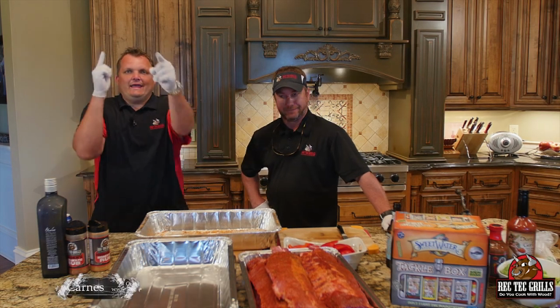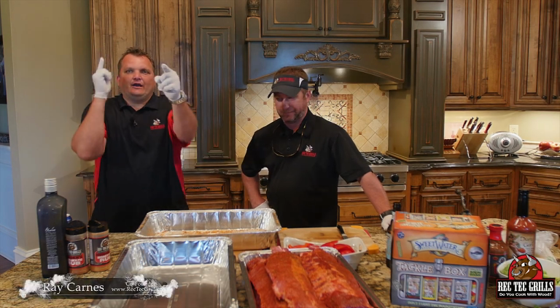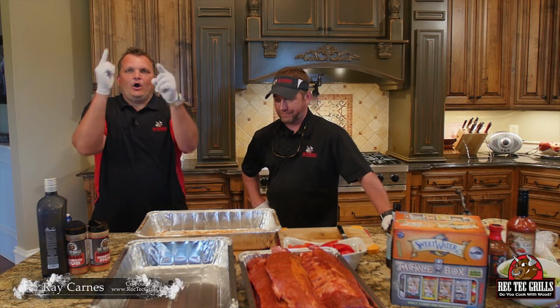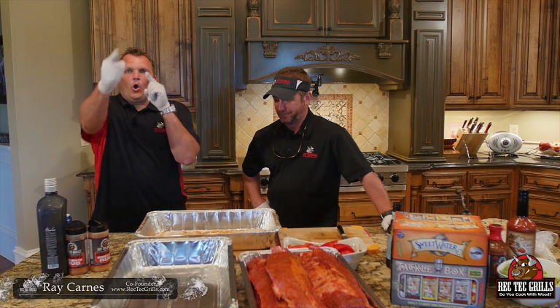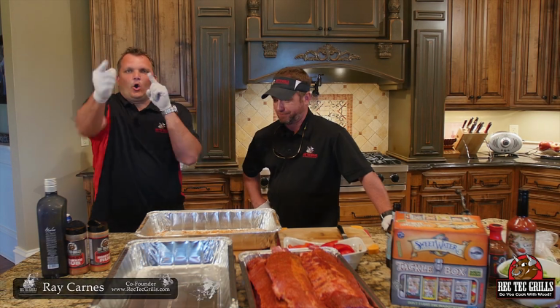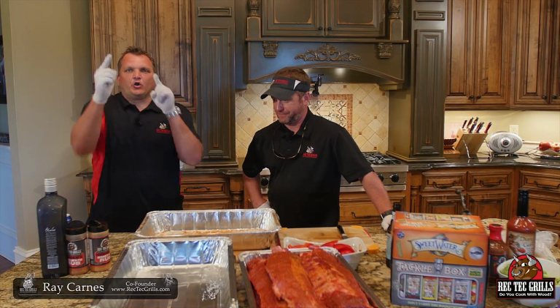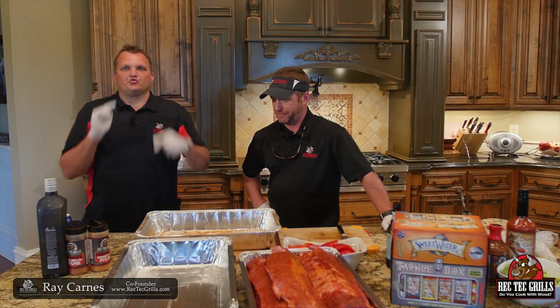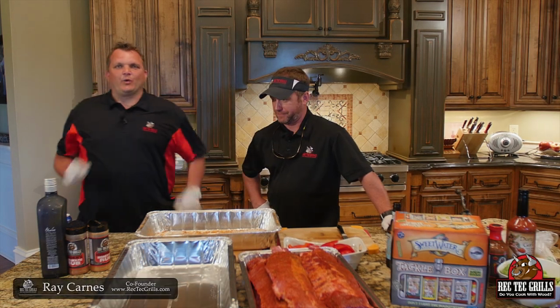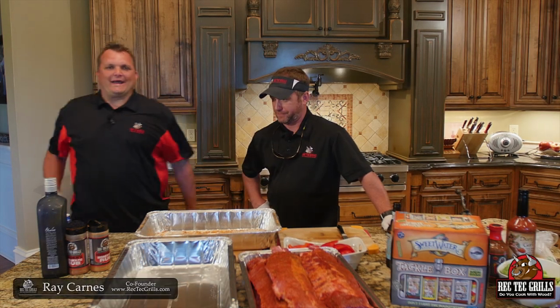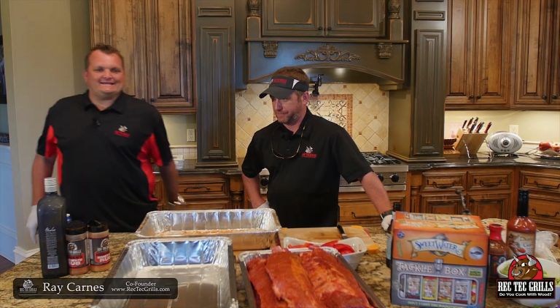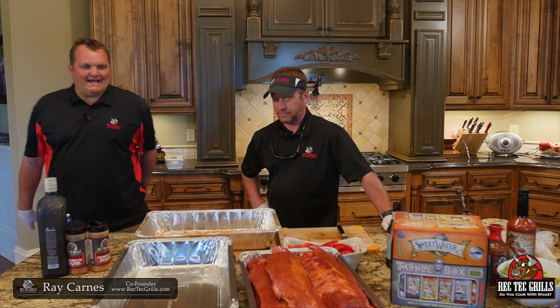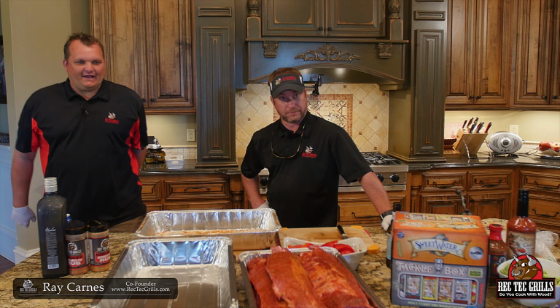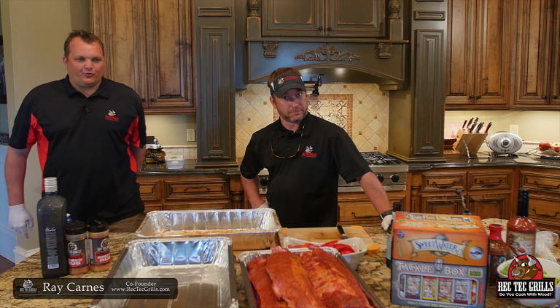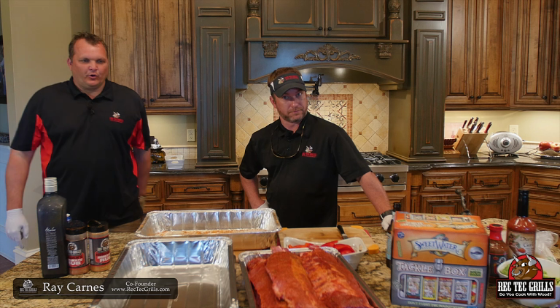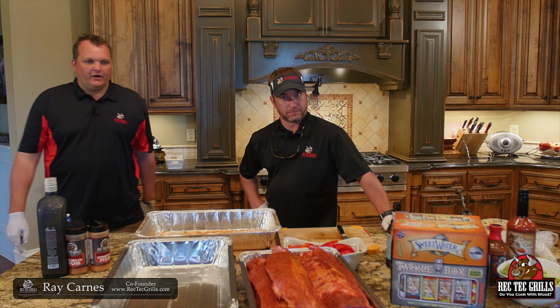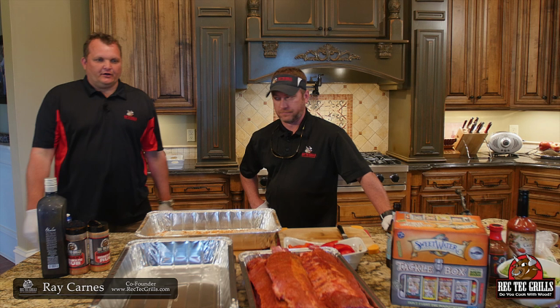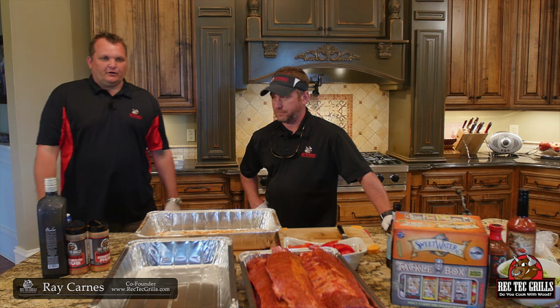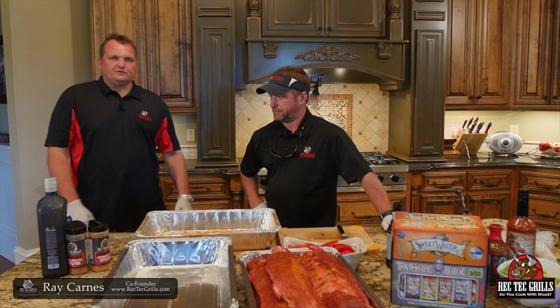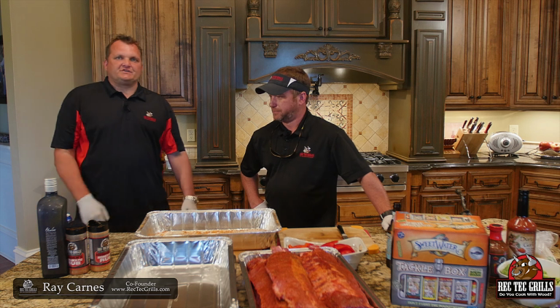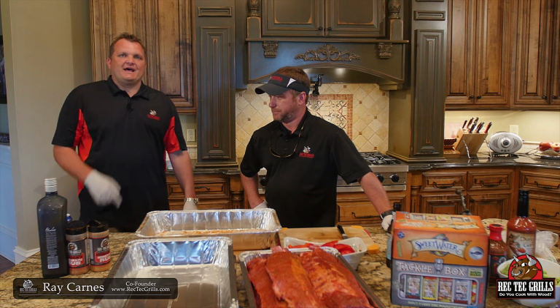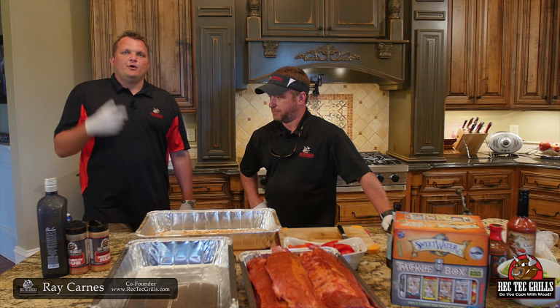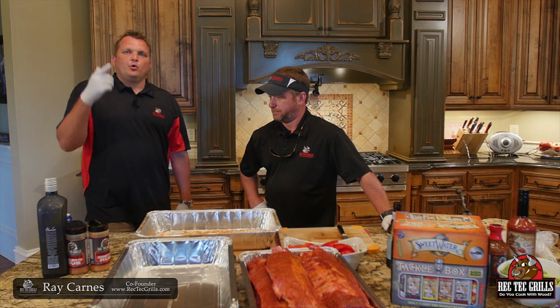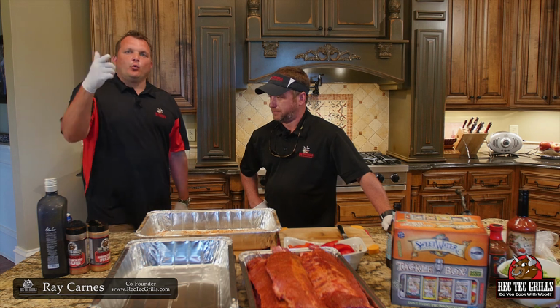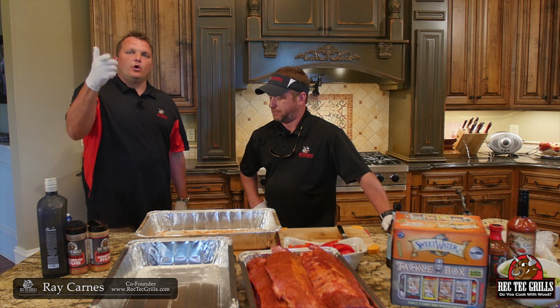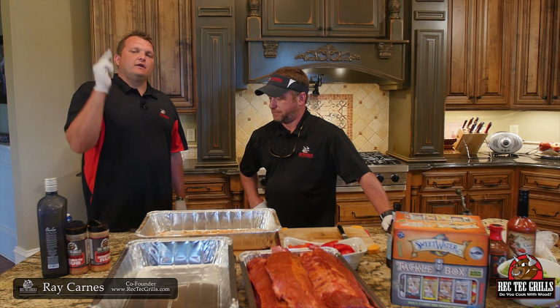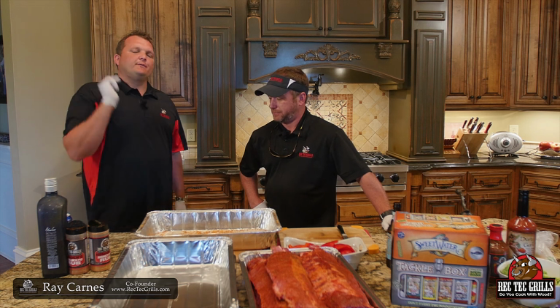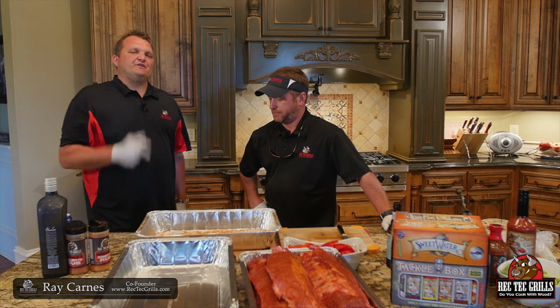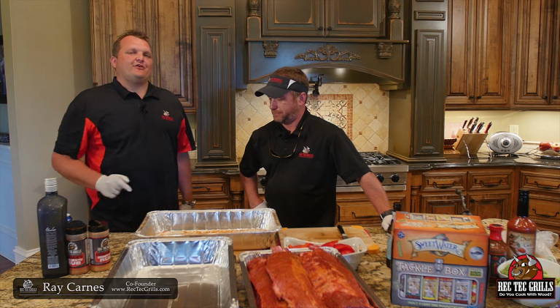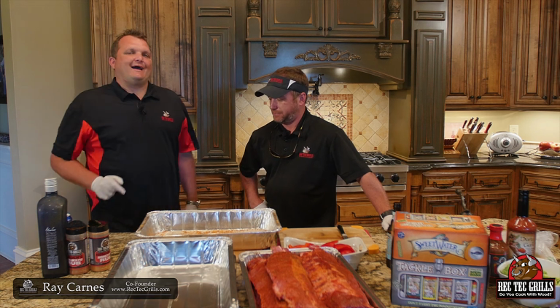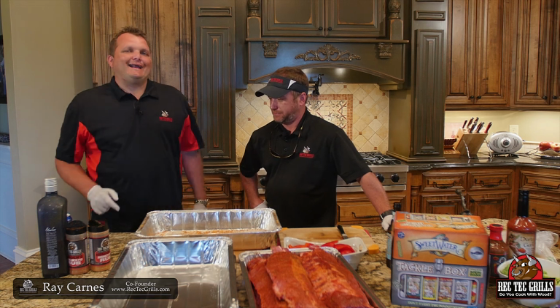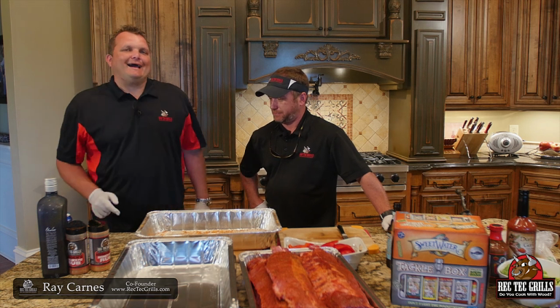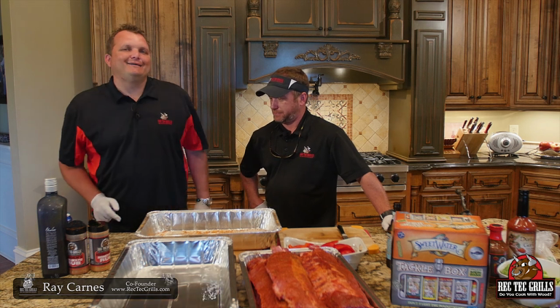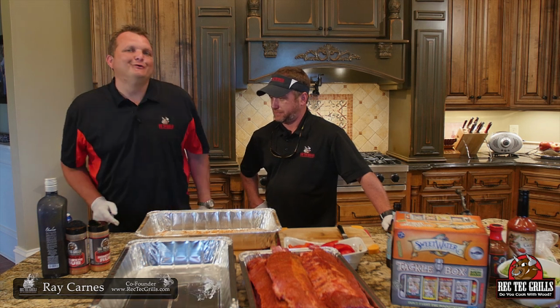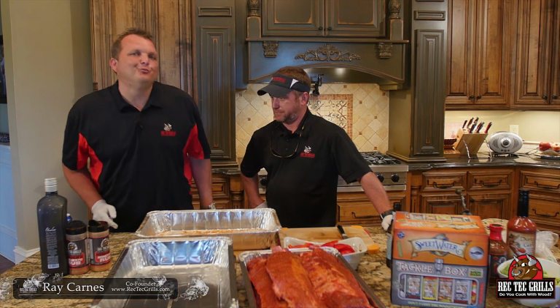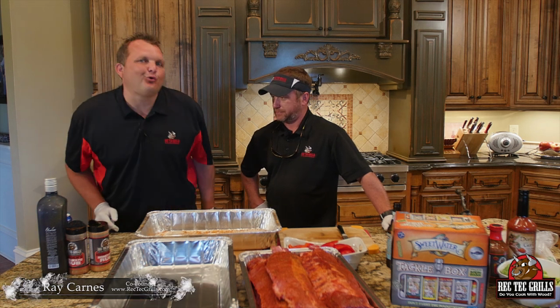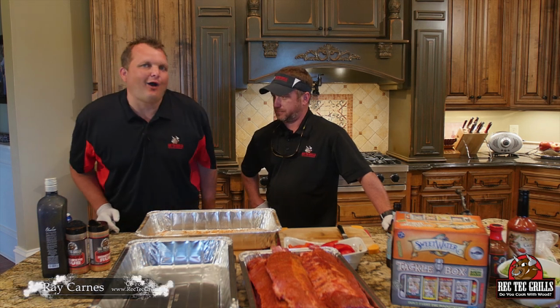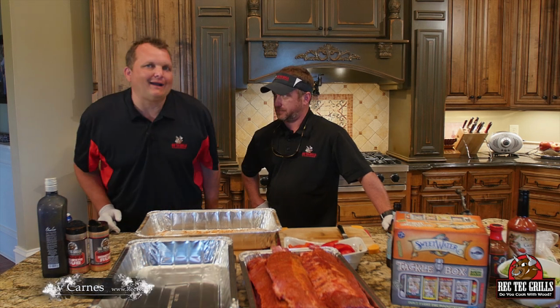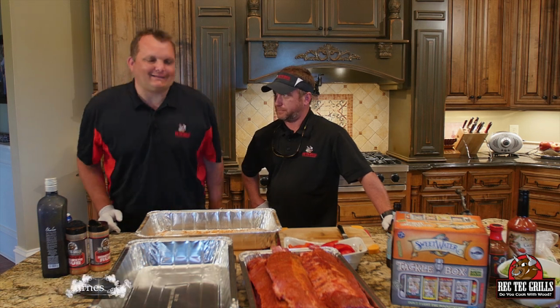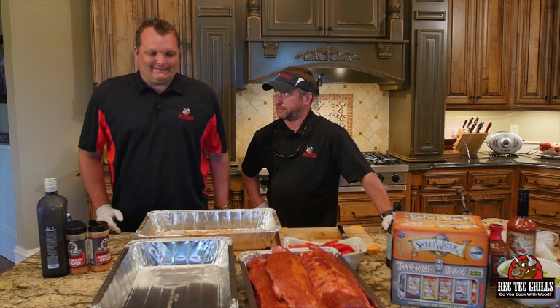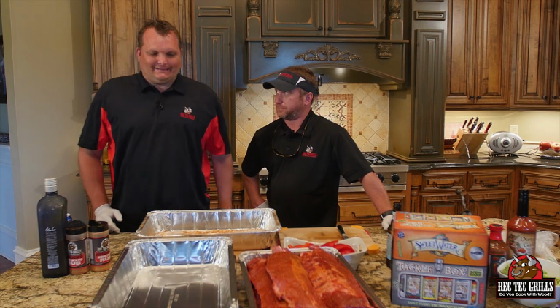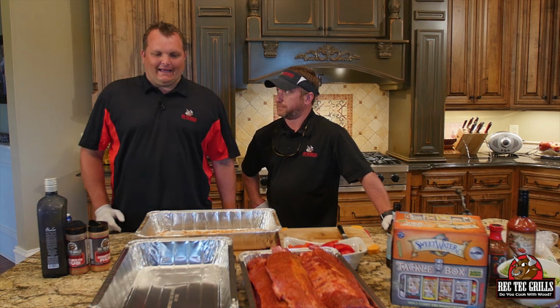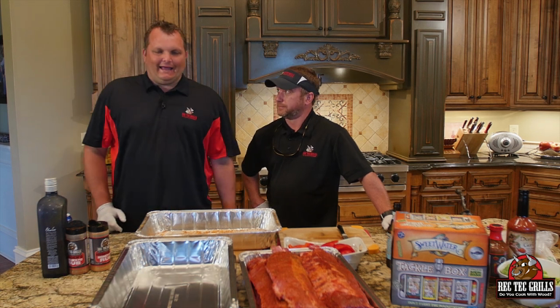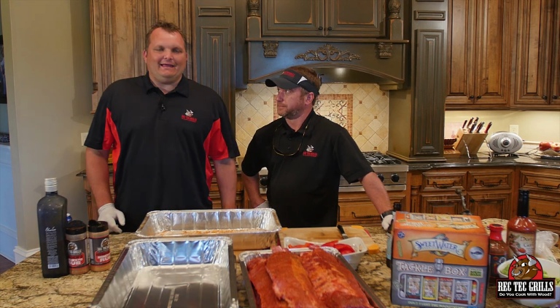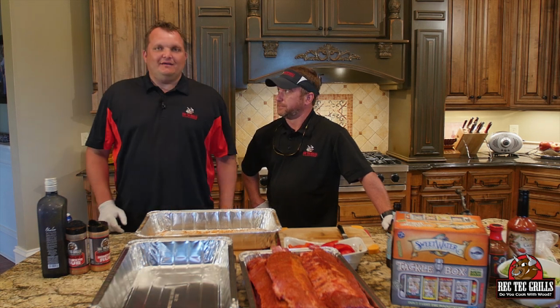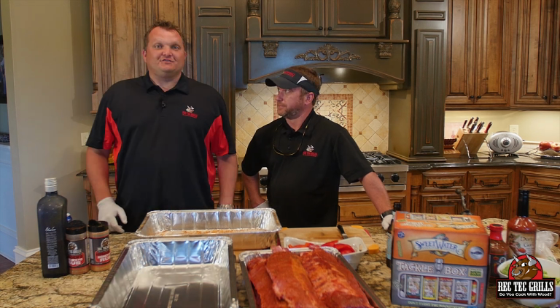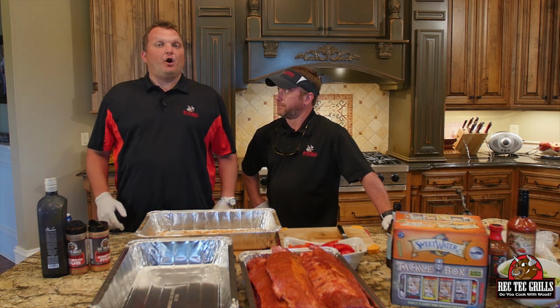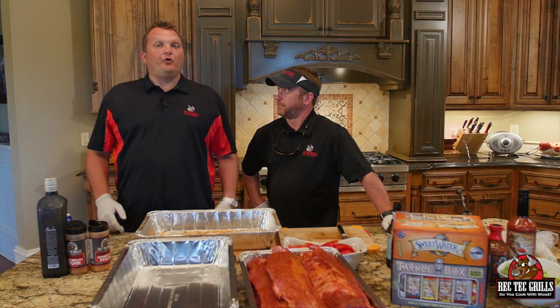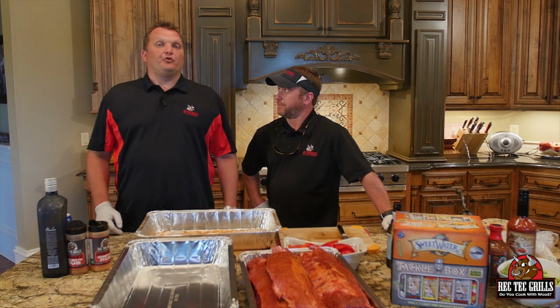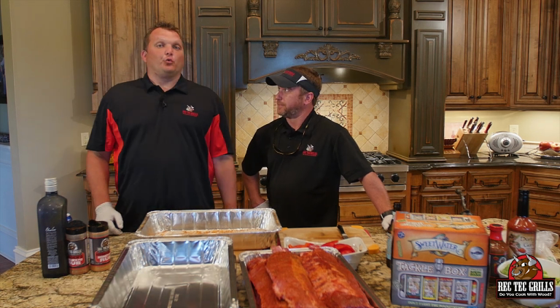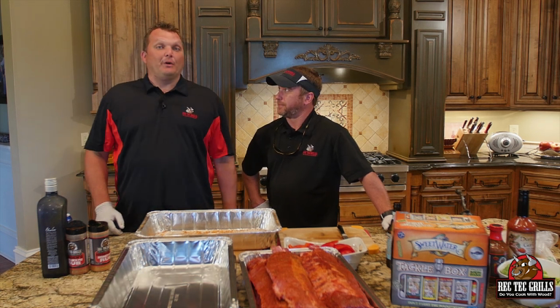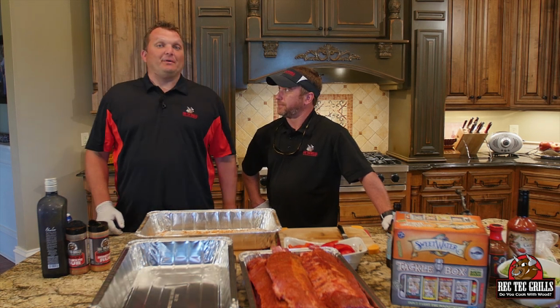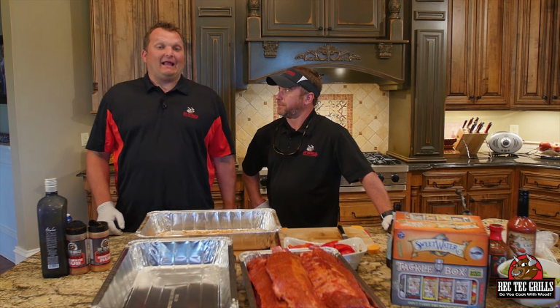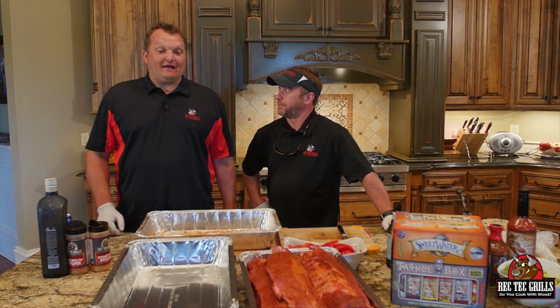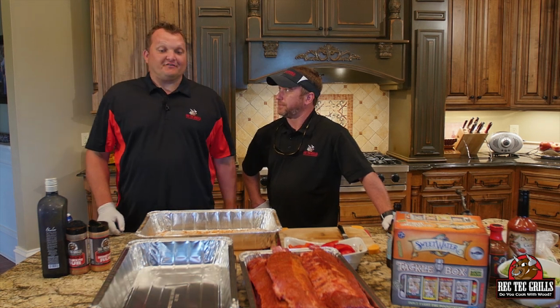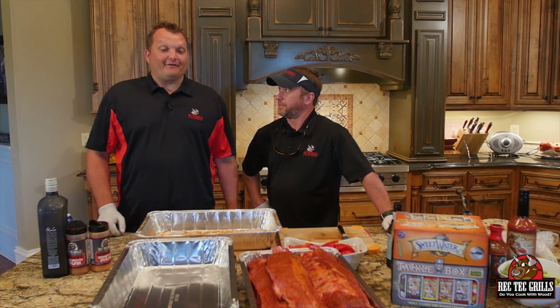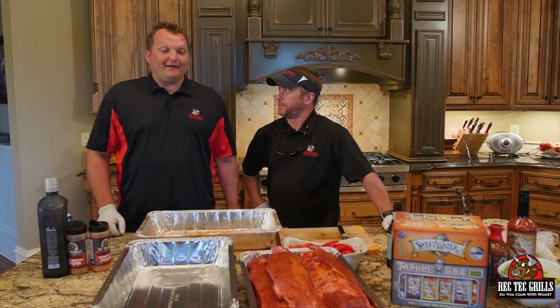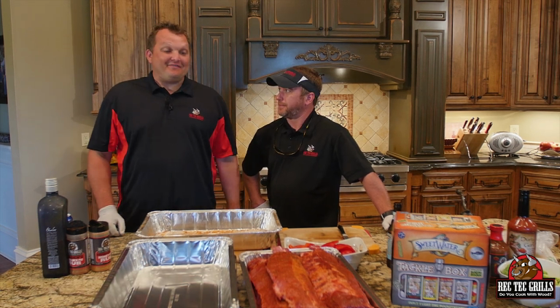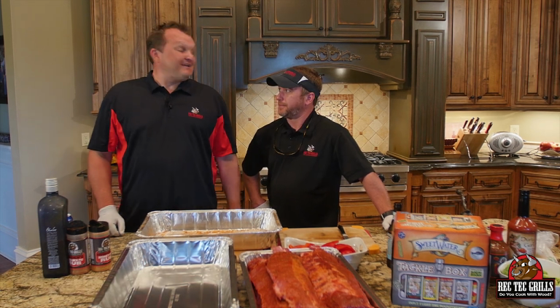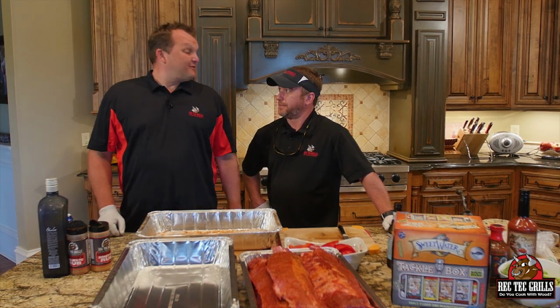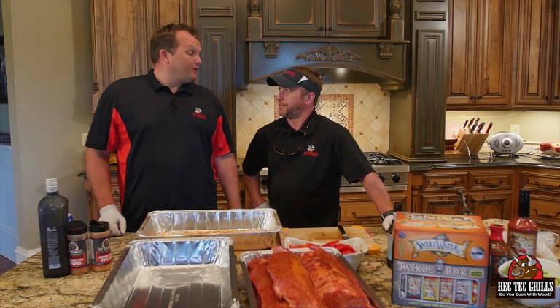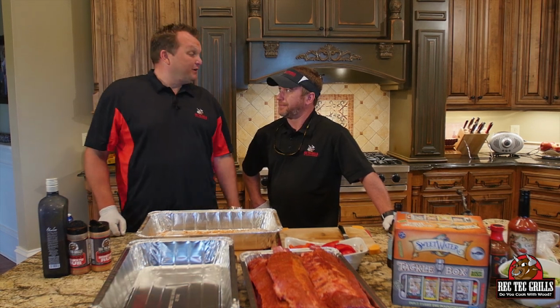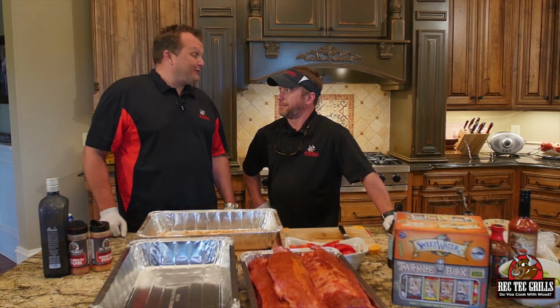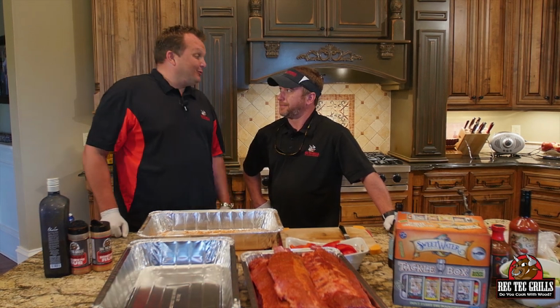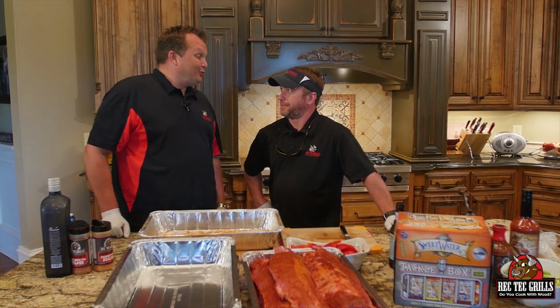Ray Karns Rec Tech Grills. We're going to be trying out a new product today. It's called the Rib-O-Lizer. I think it's pretty cool.